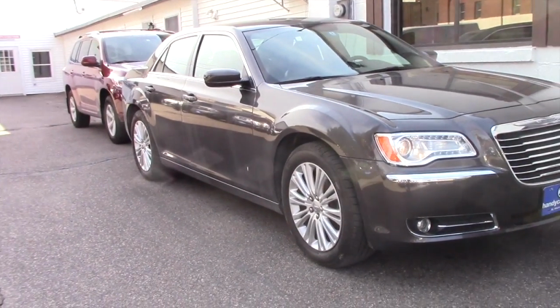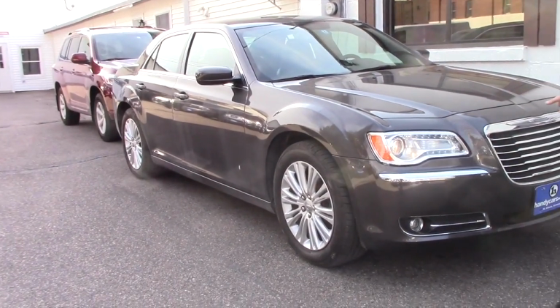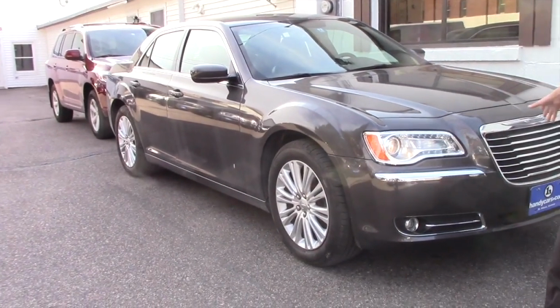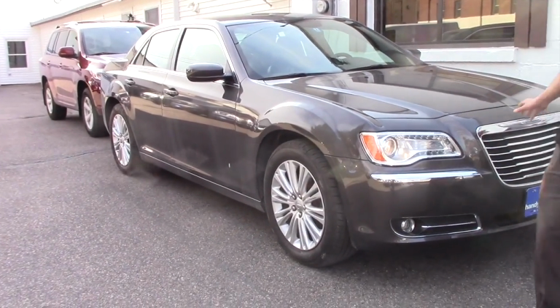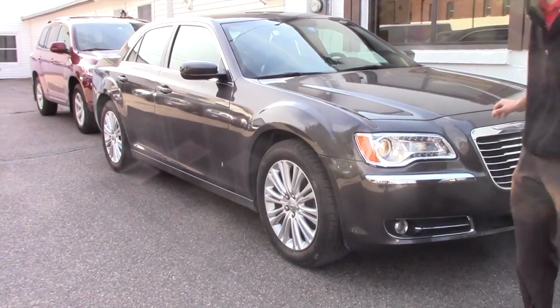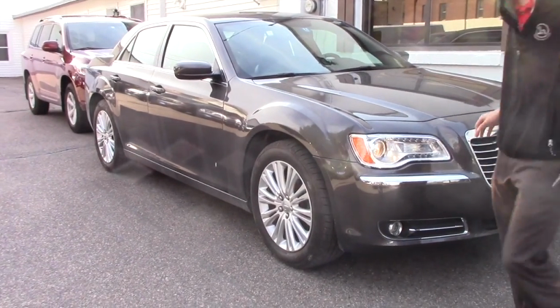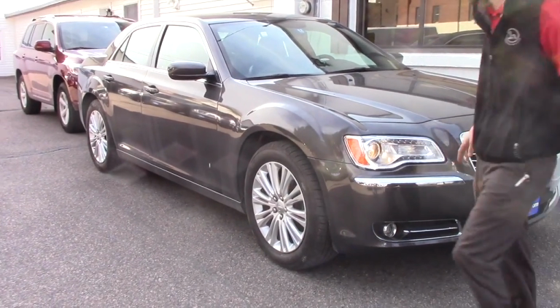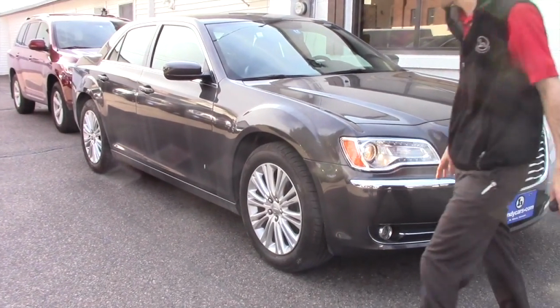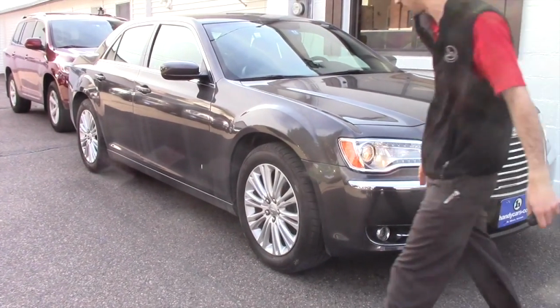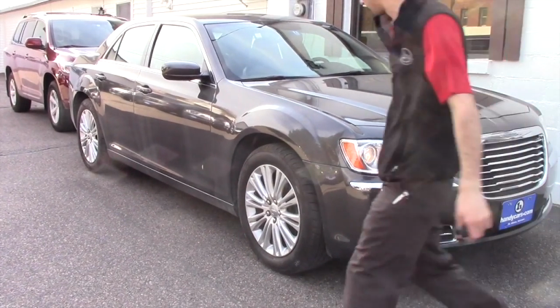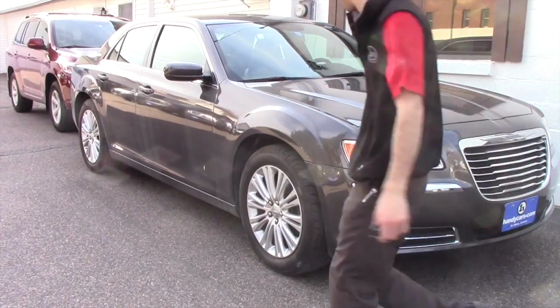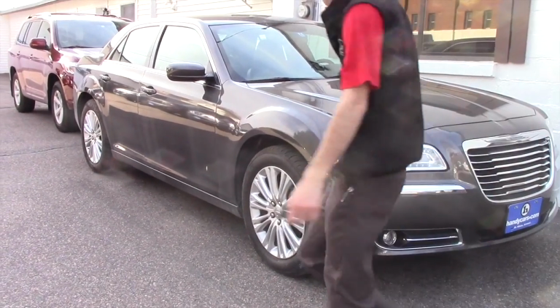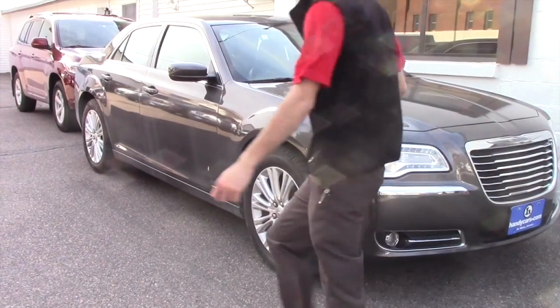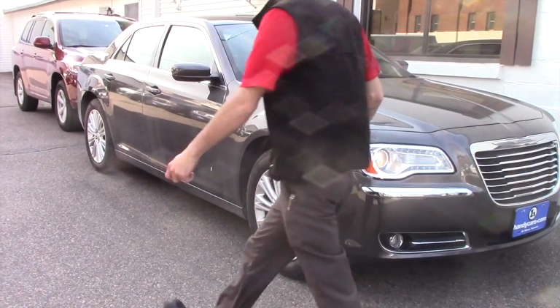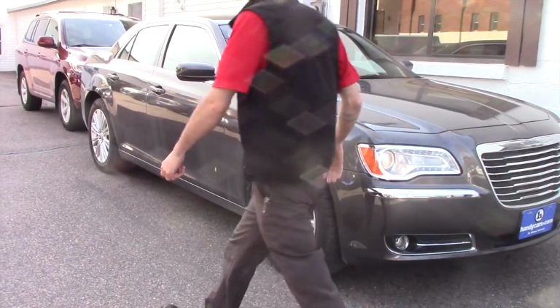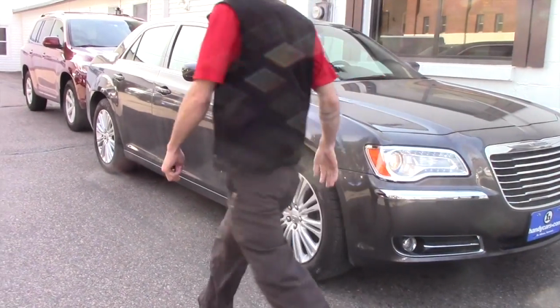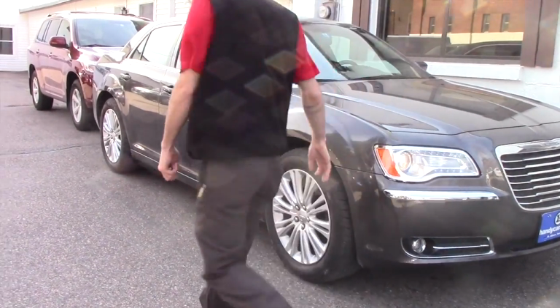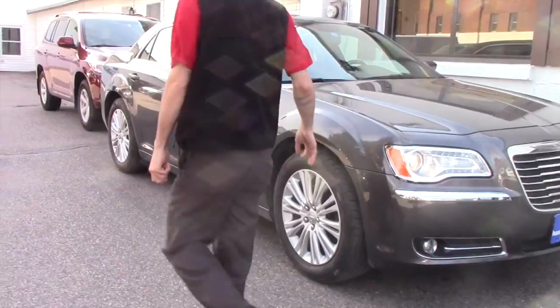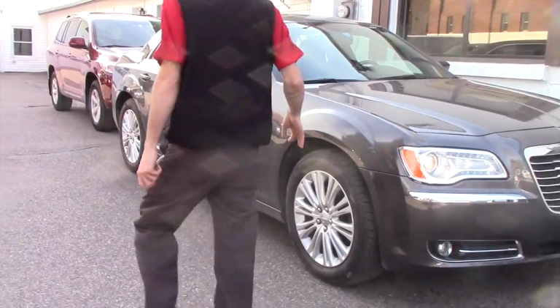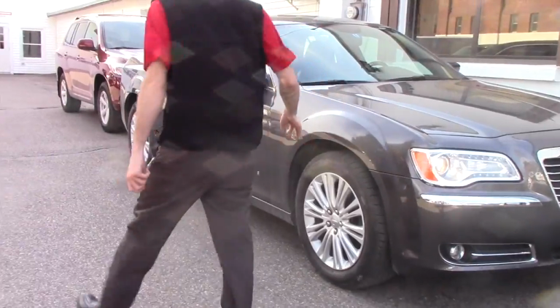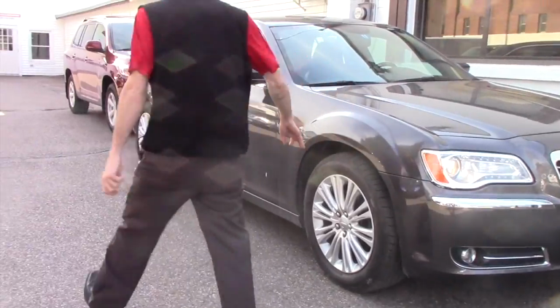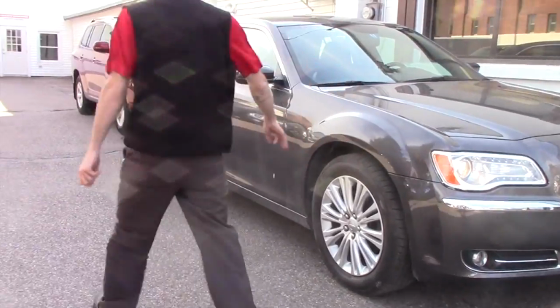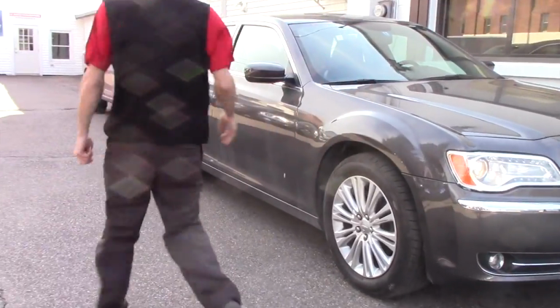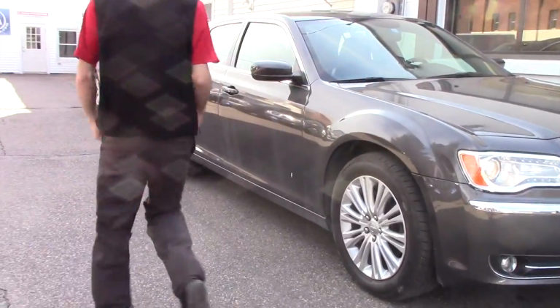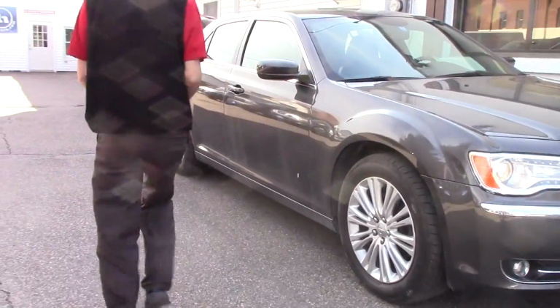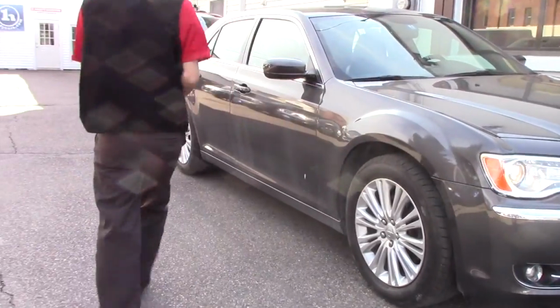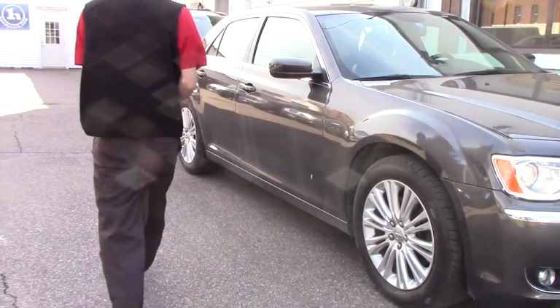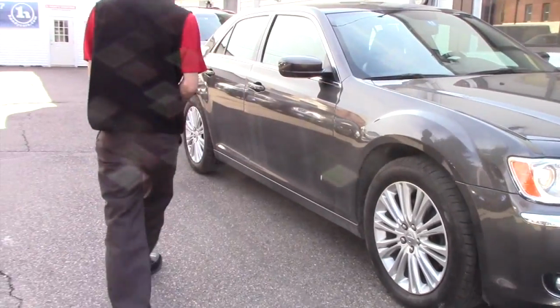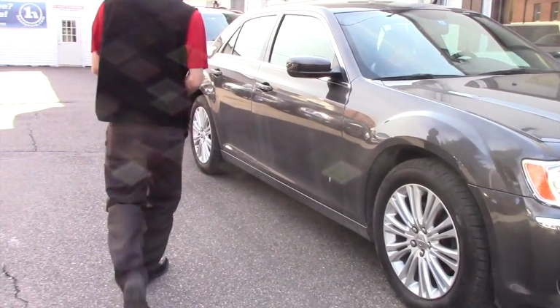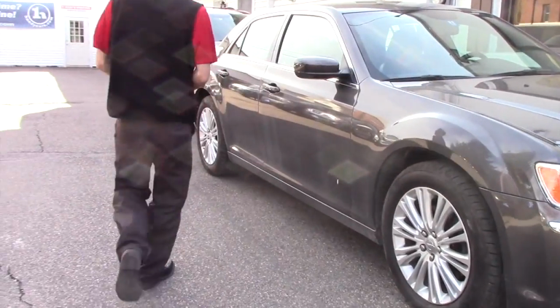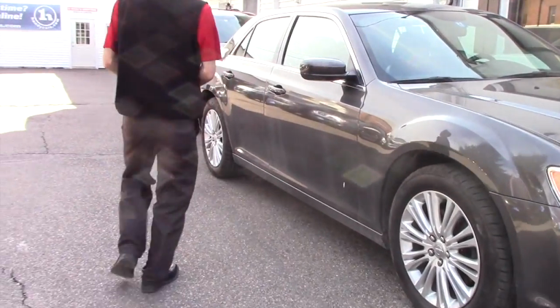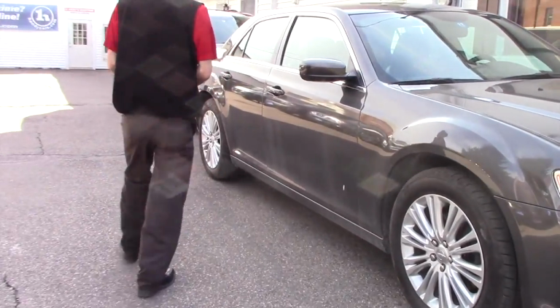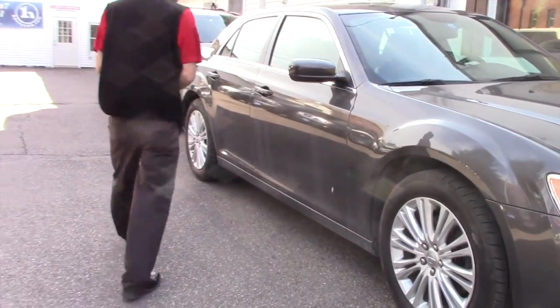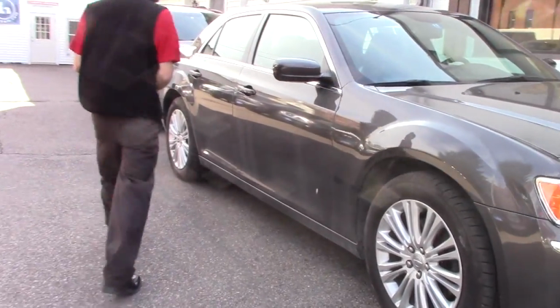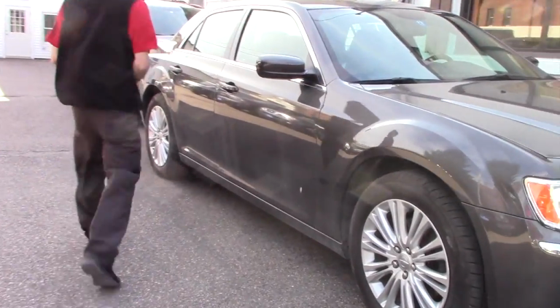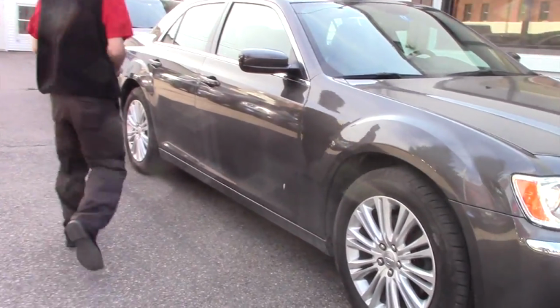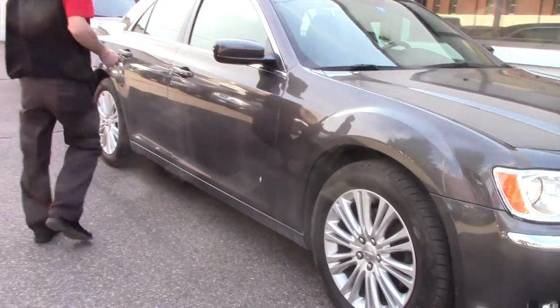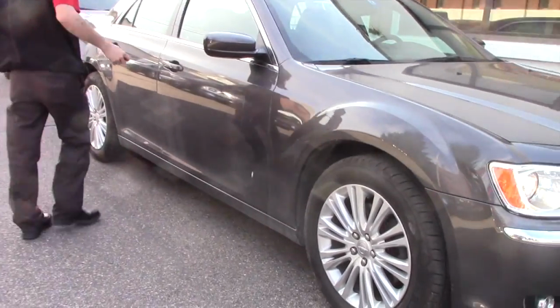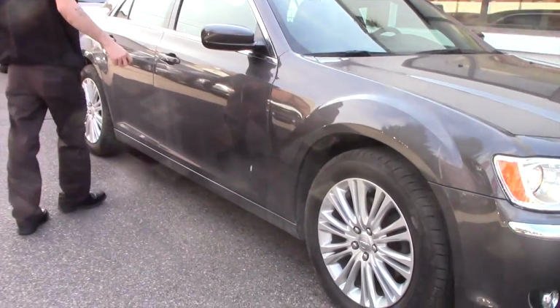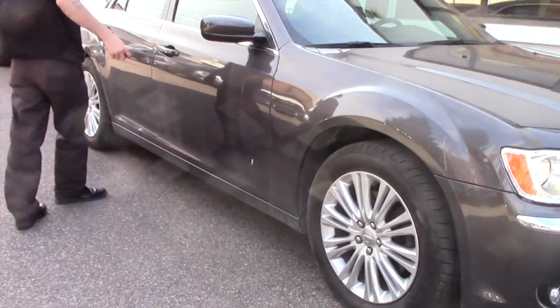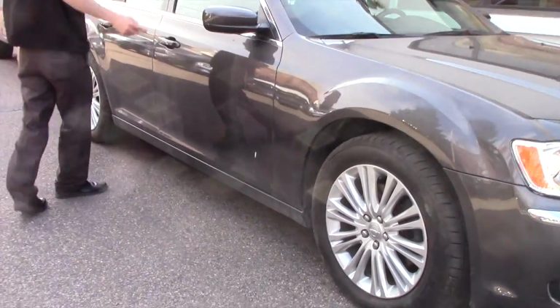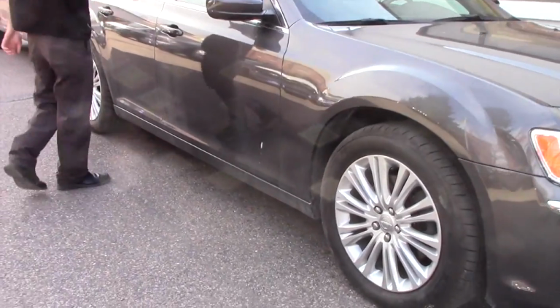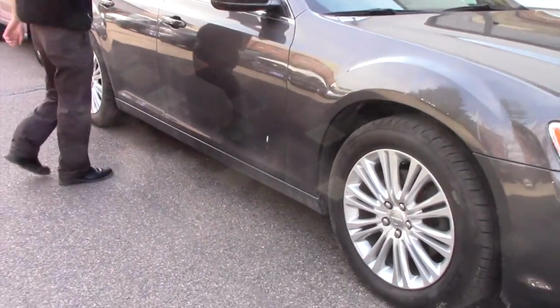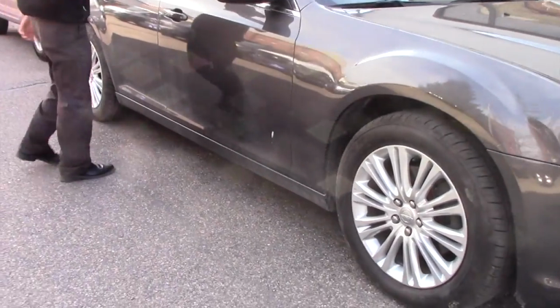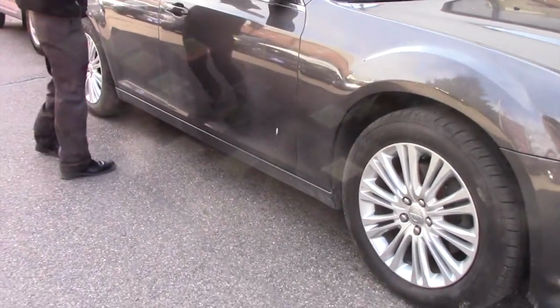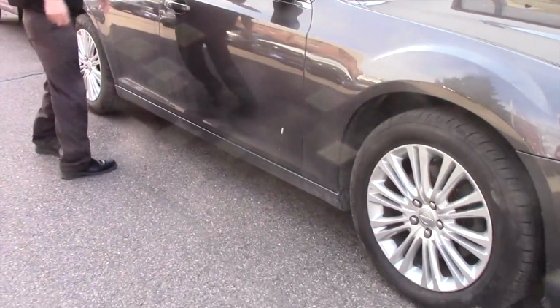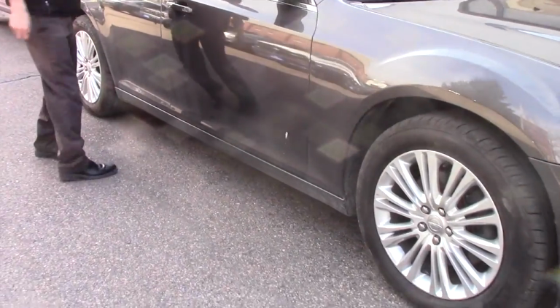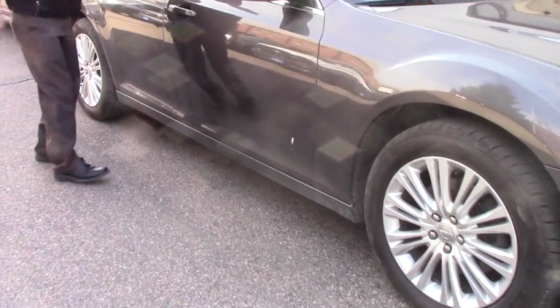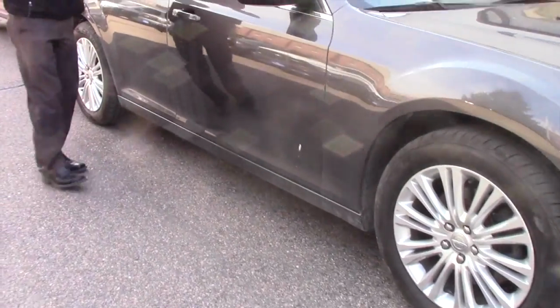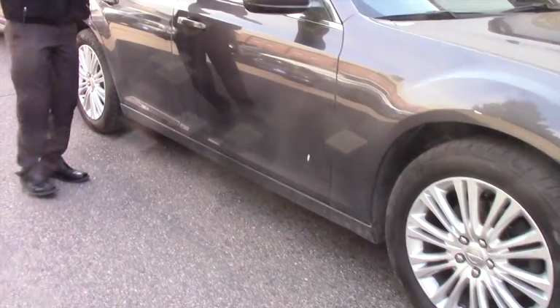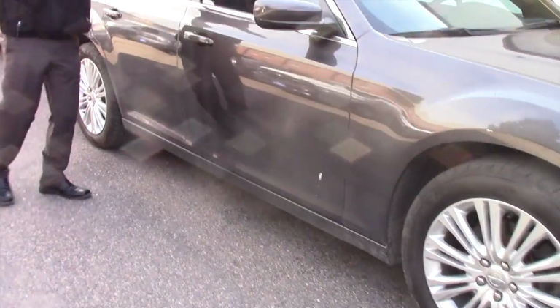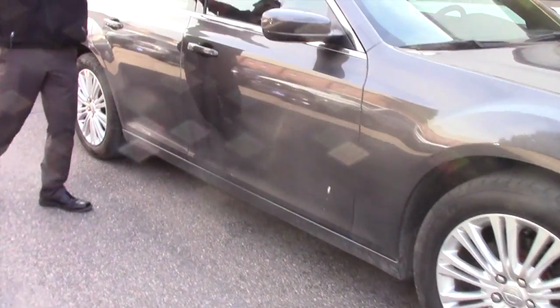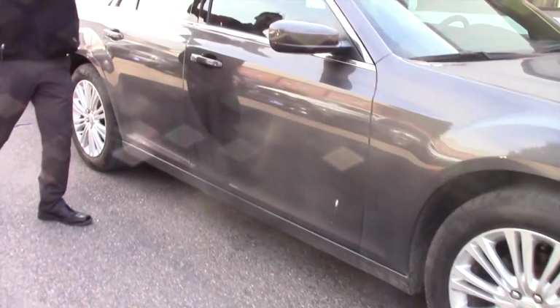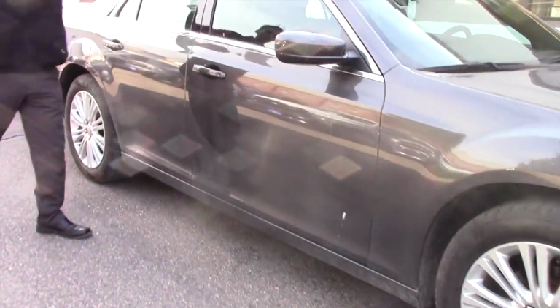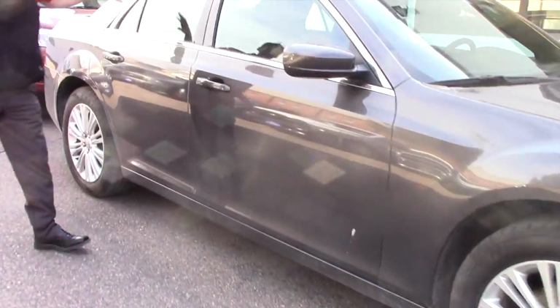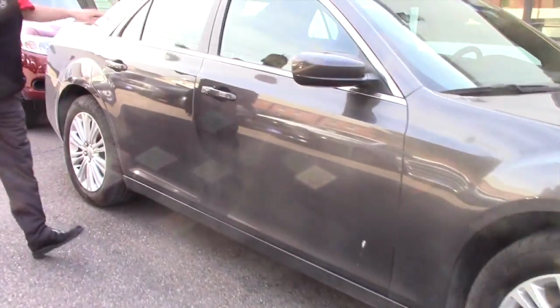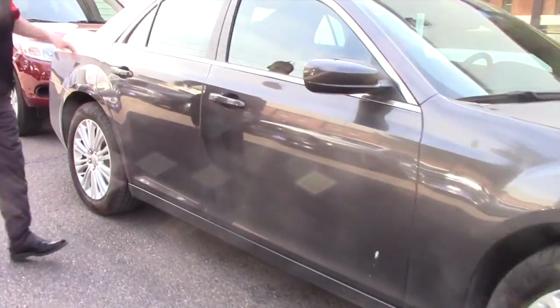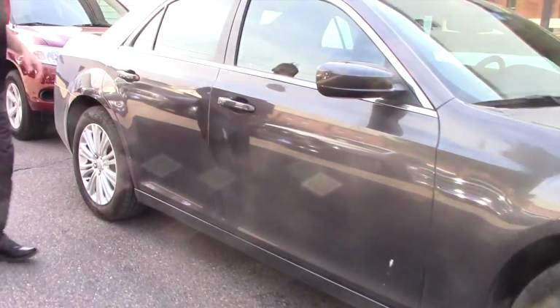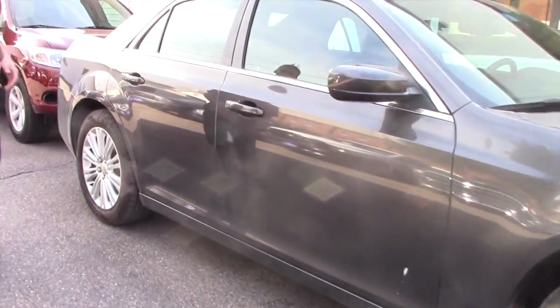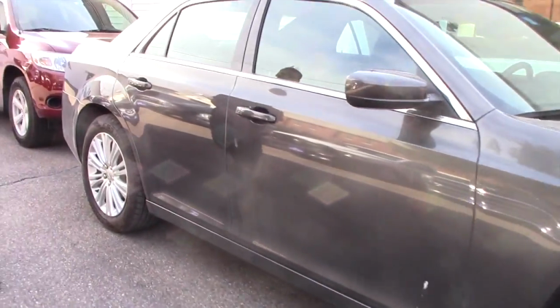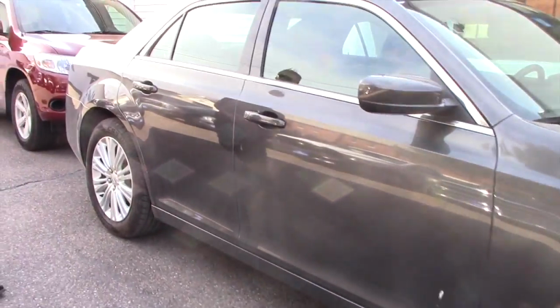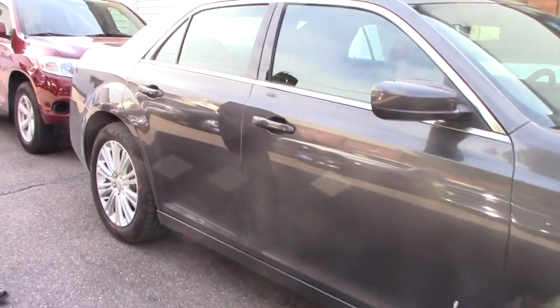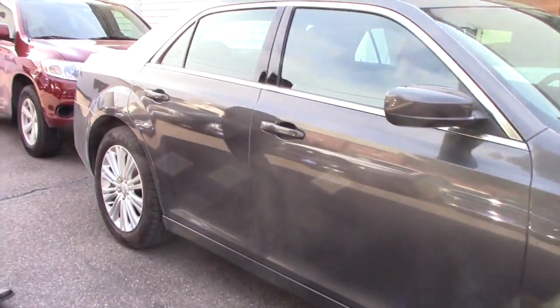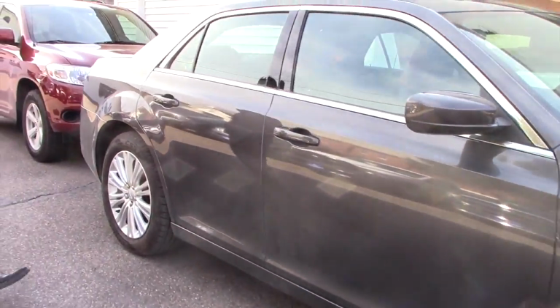You're going to have the chrome grille, the fog lights, the alloy Chrysler rims, the color-keyed mirrors, and the chrome accents throughout.